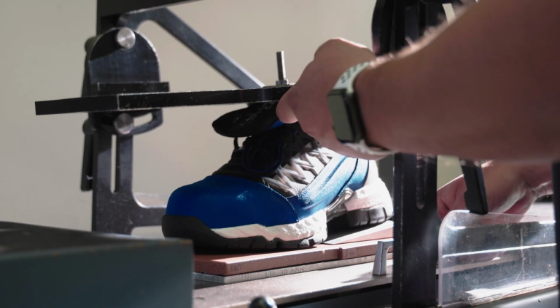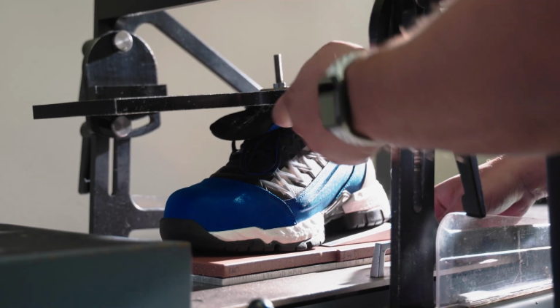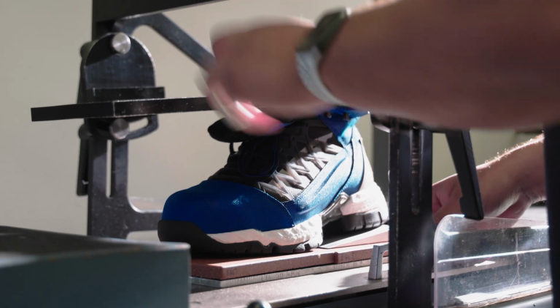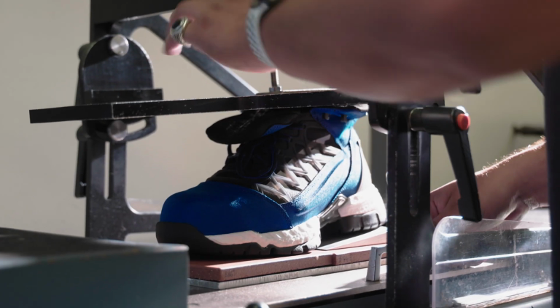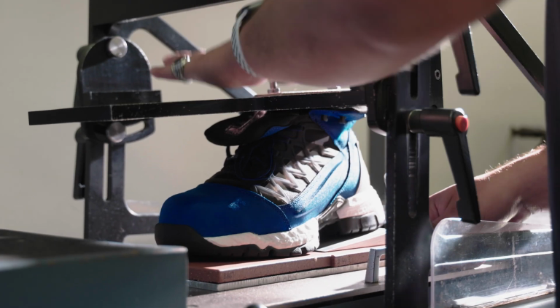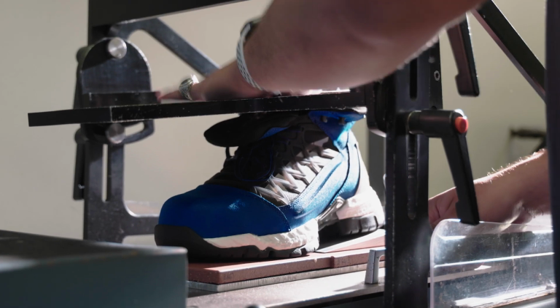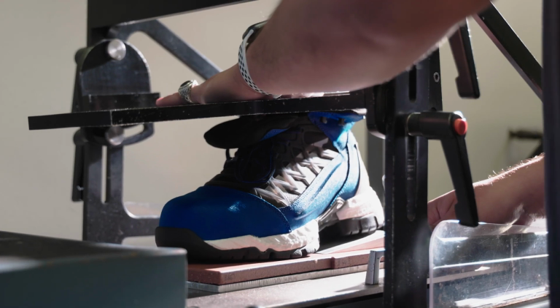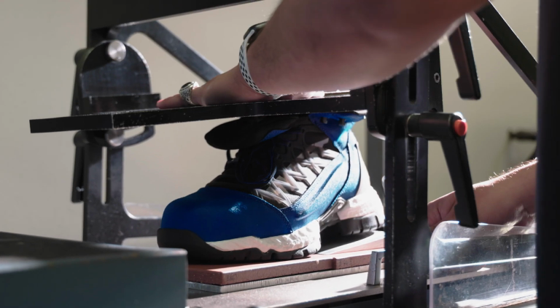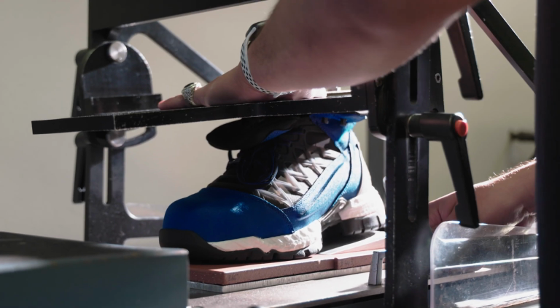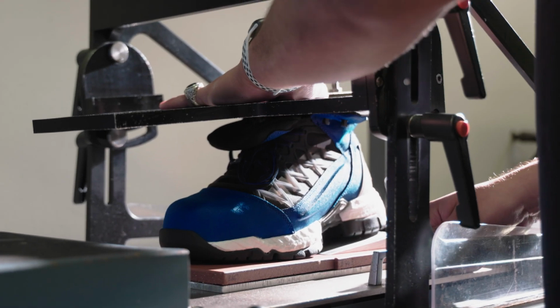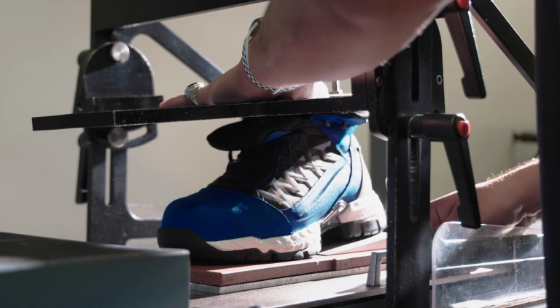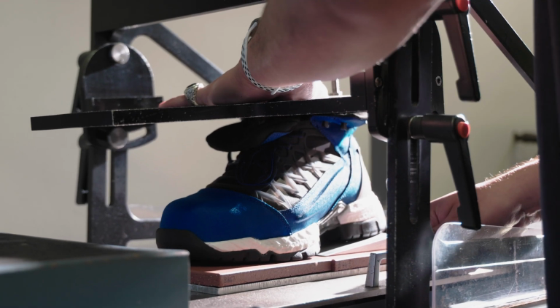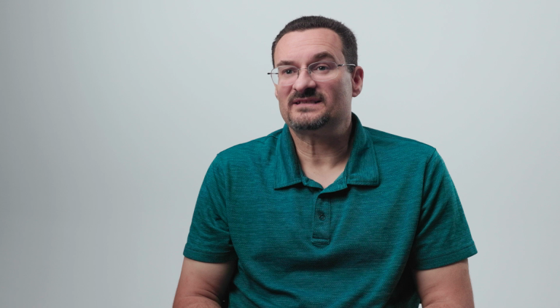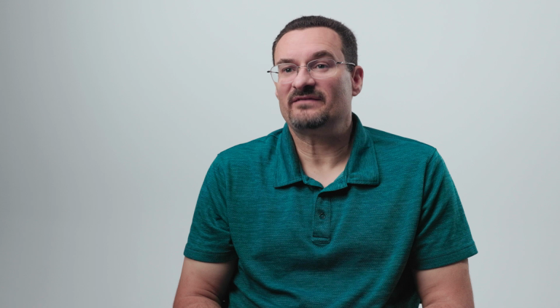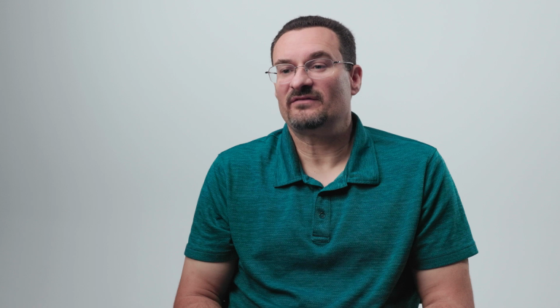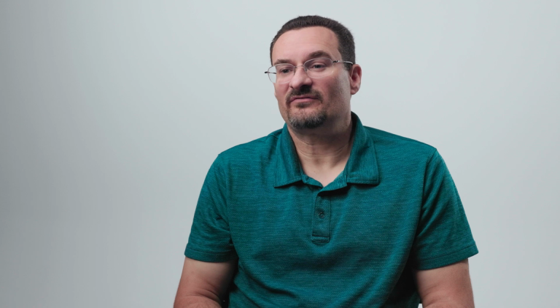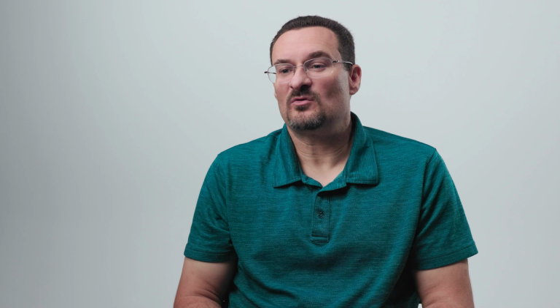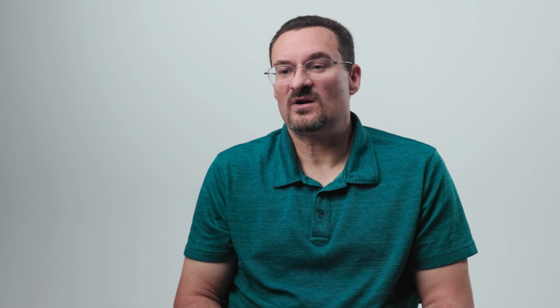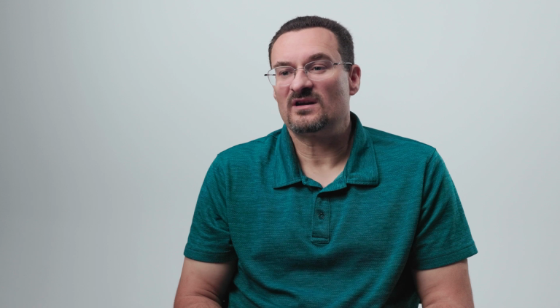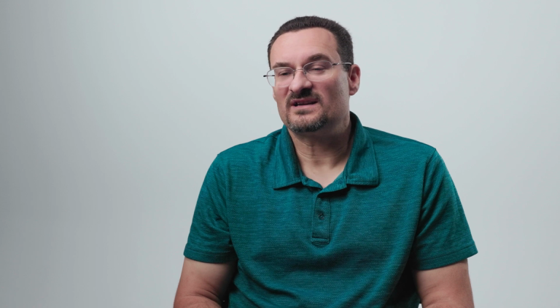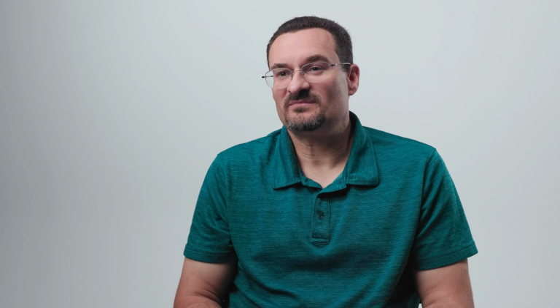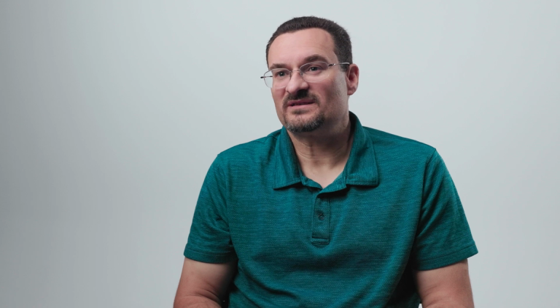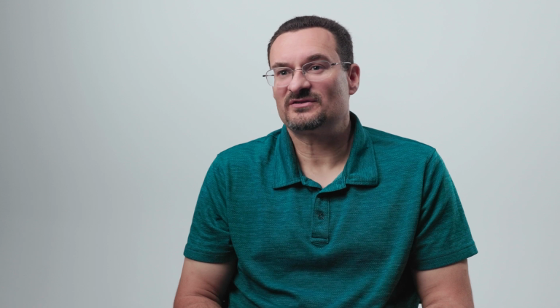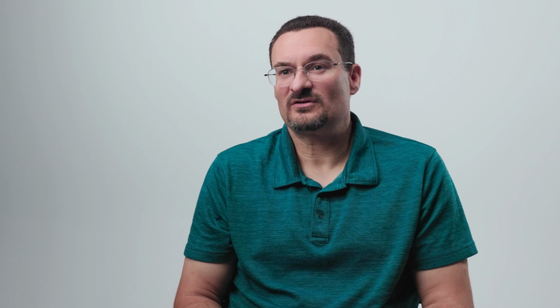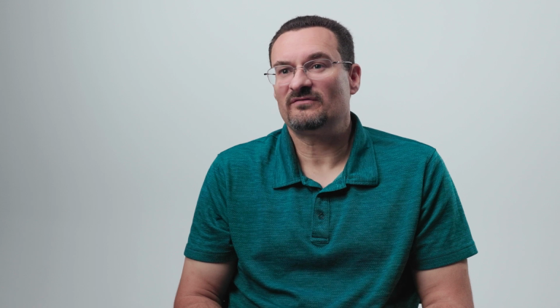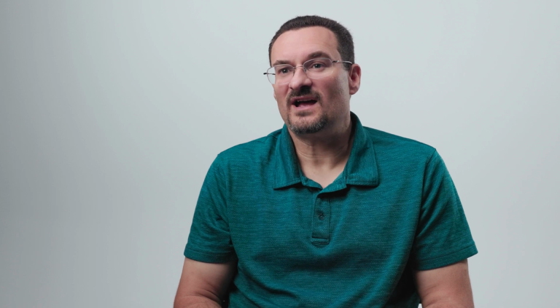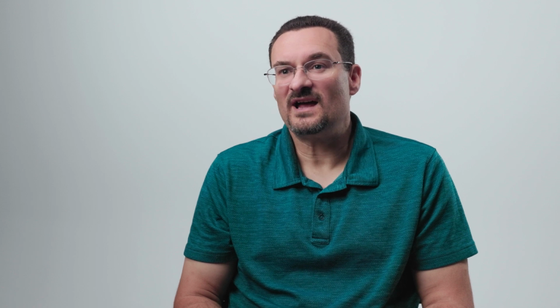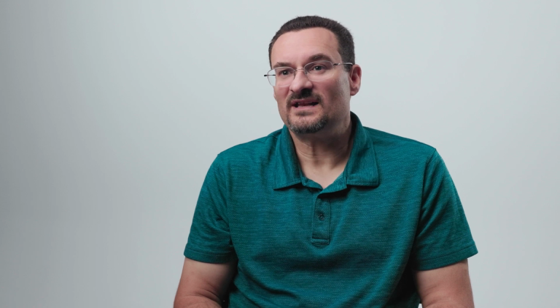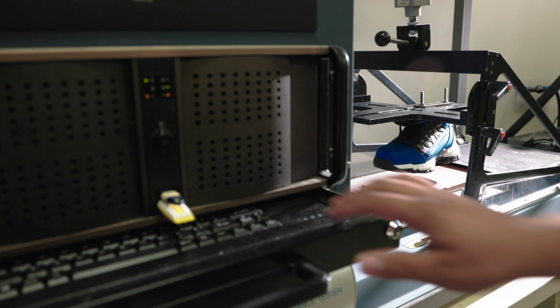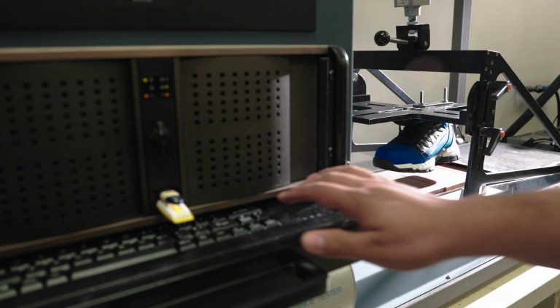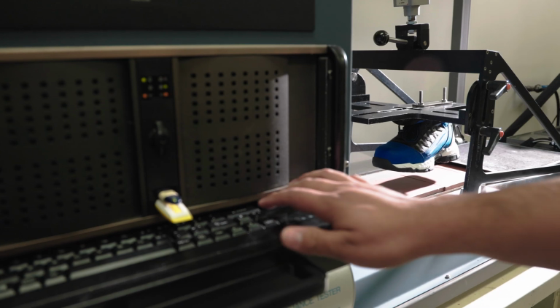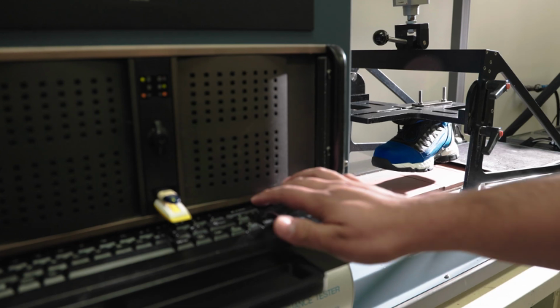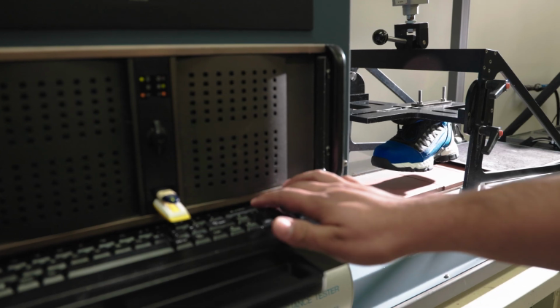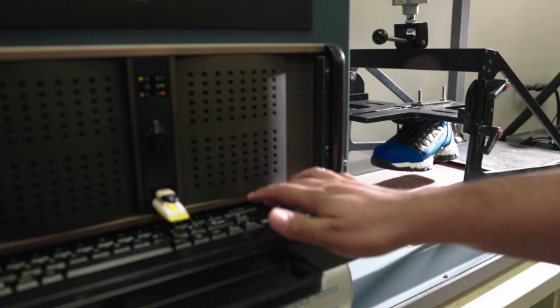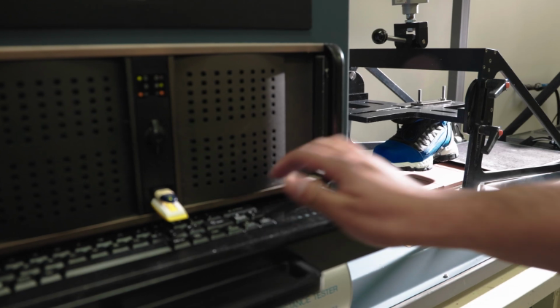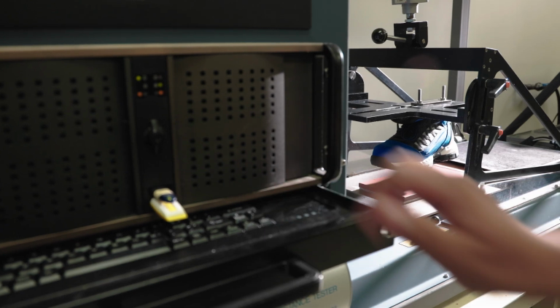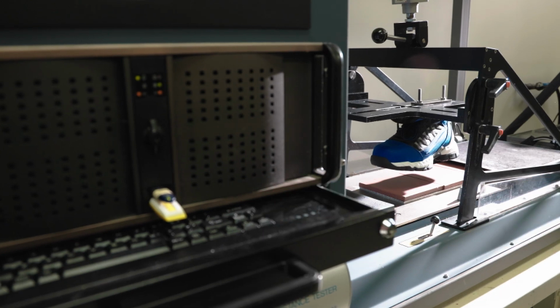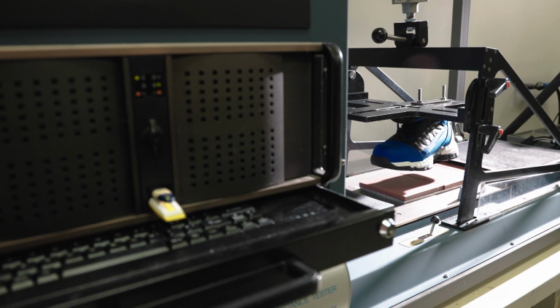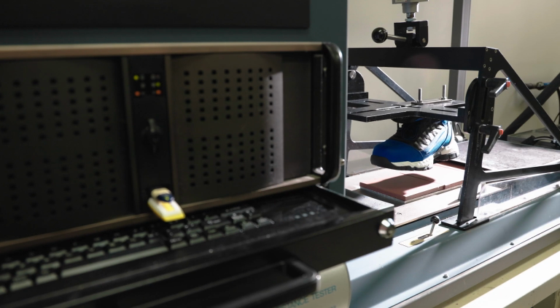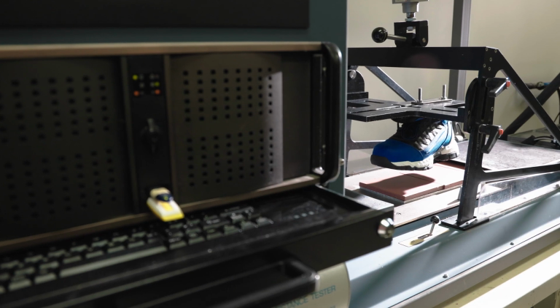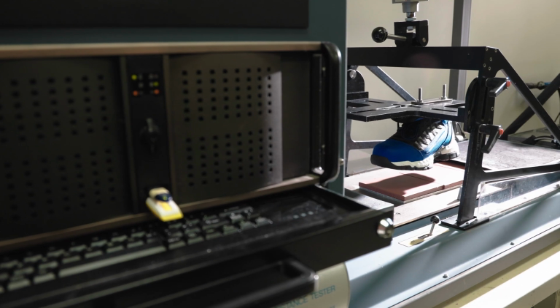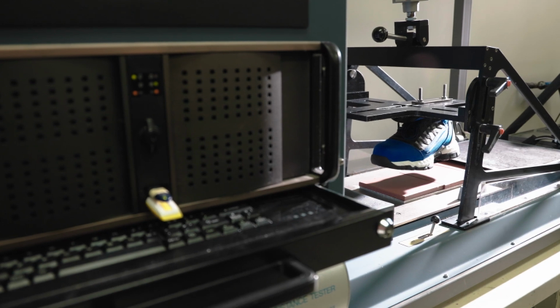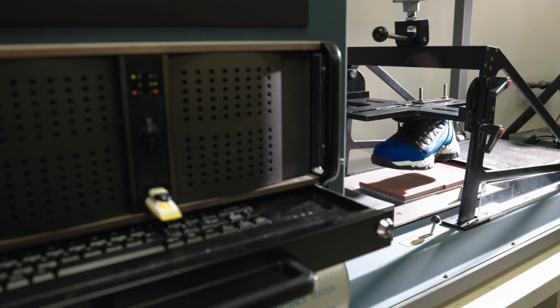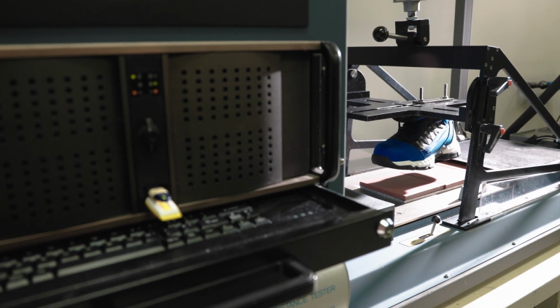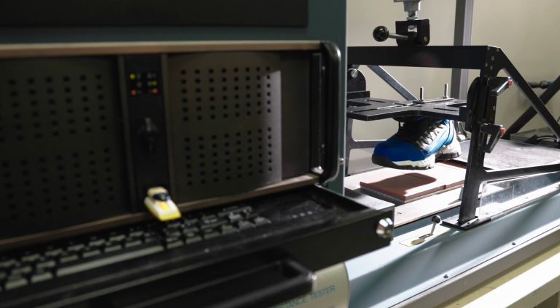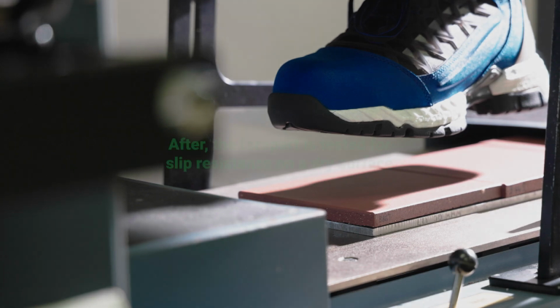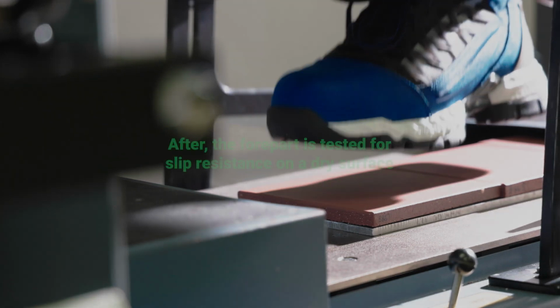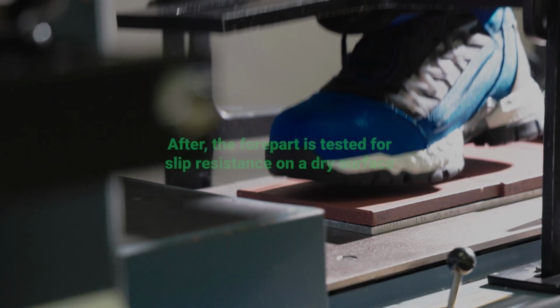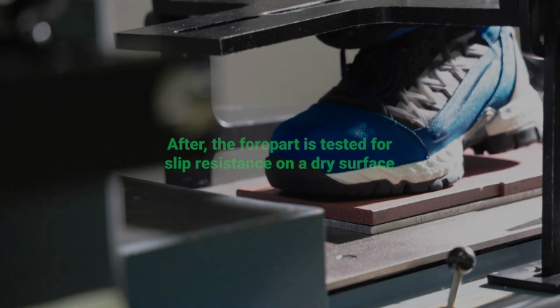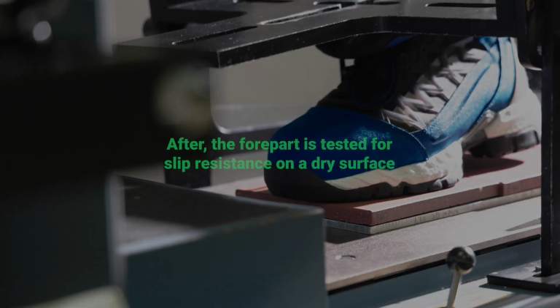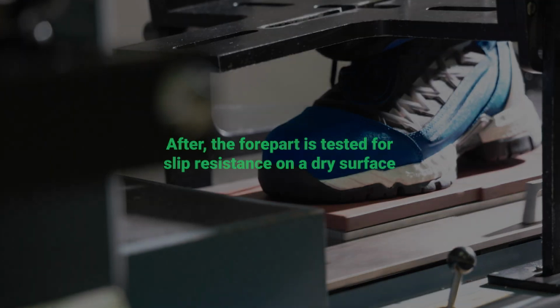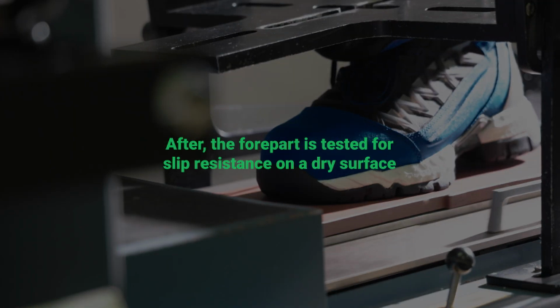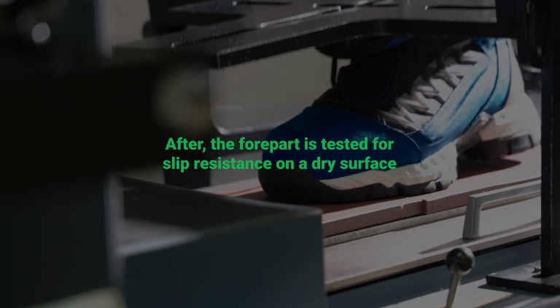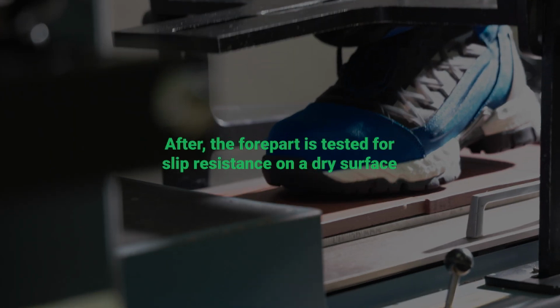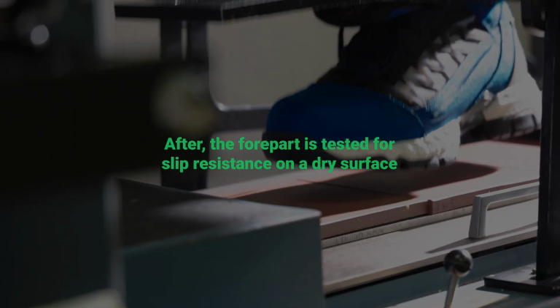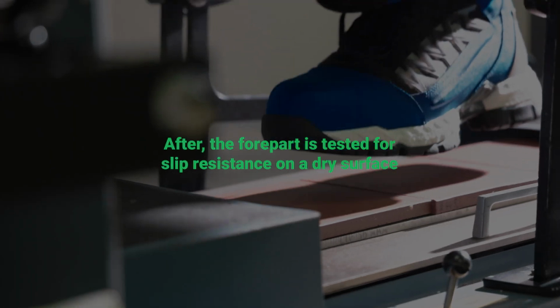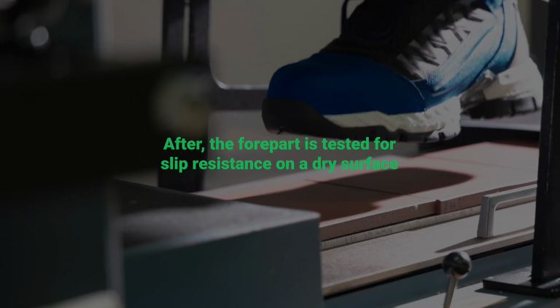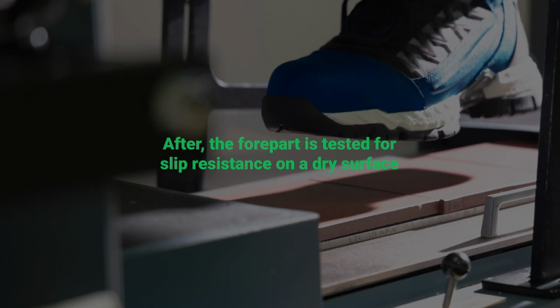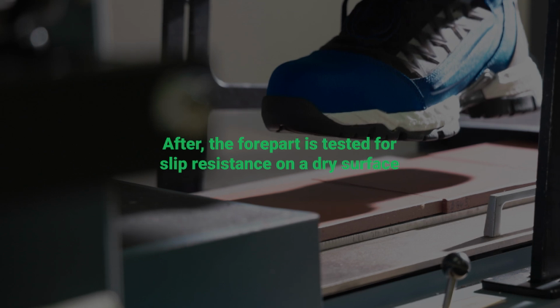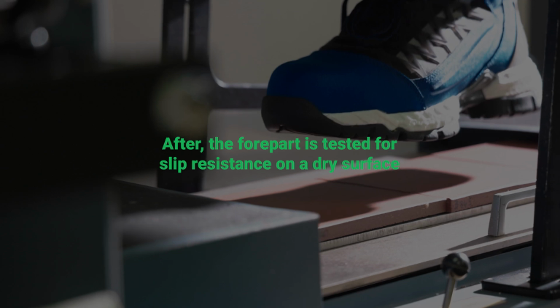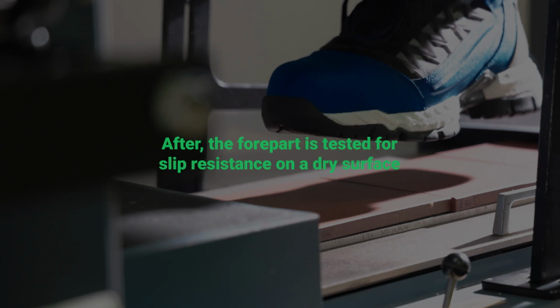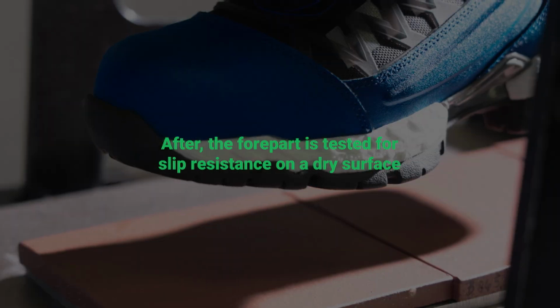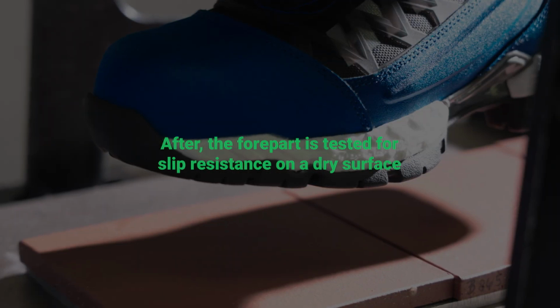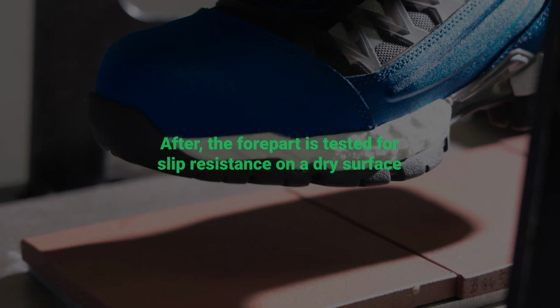If you want to know if your HITEST safety footwear has been certified as ASTM slip-resistant, you can find that information on the size label.